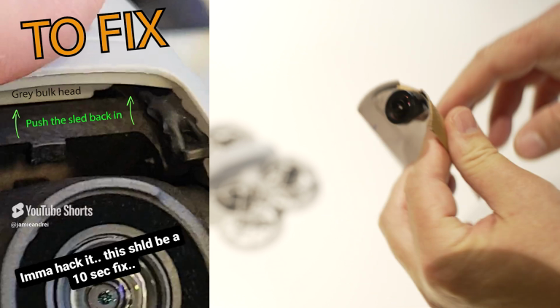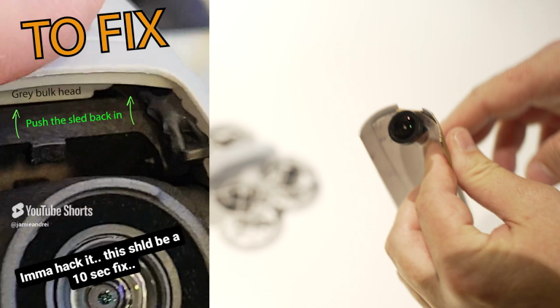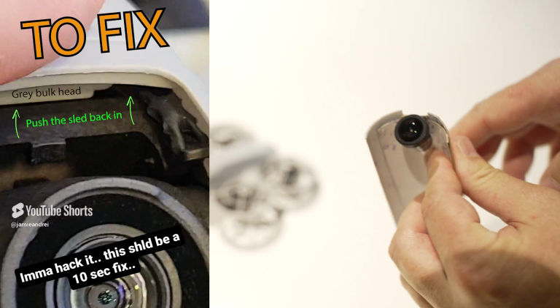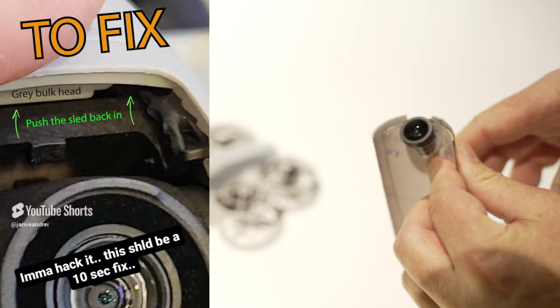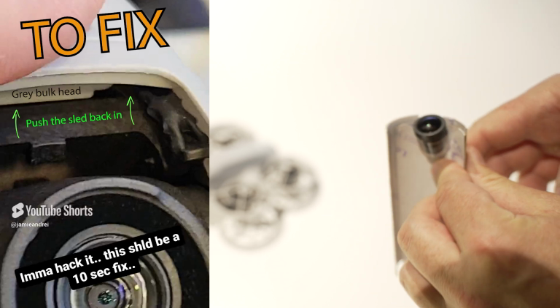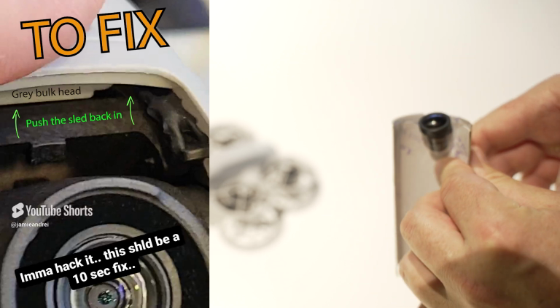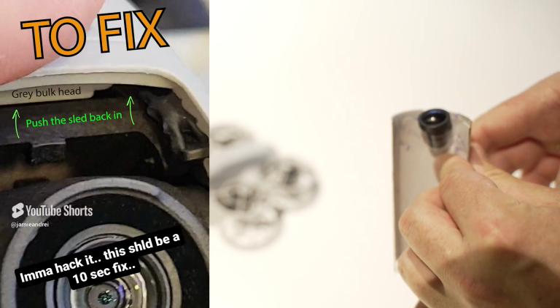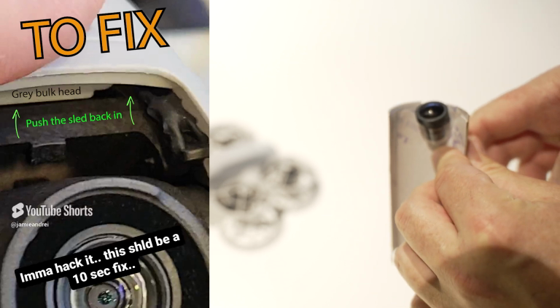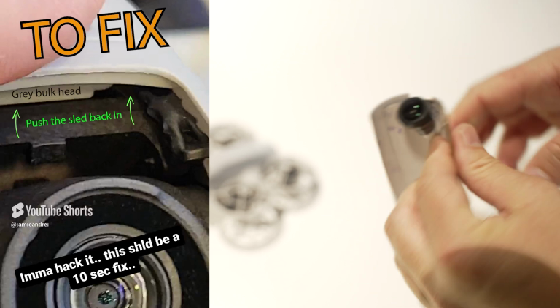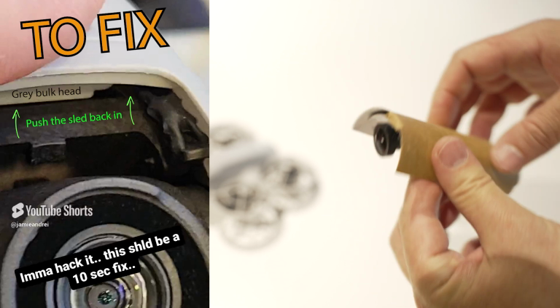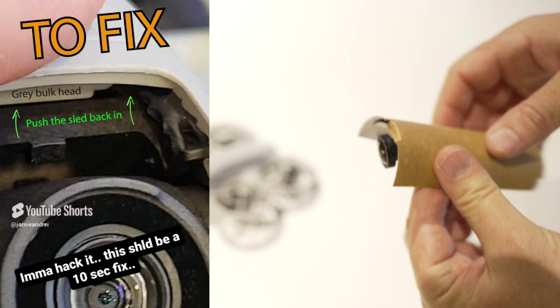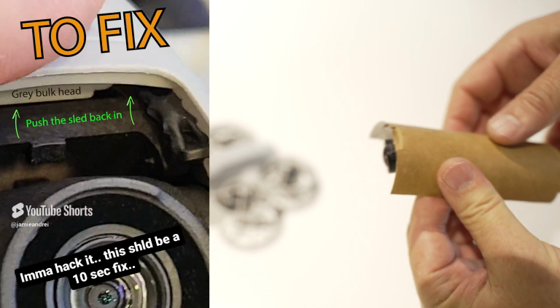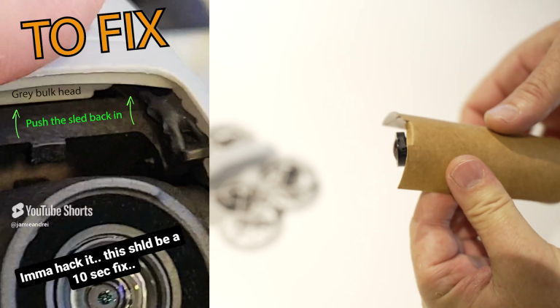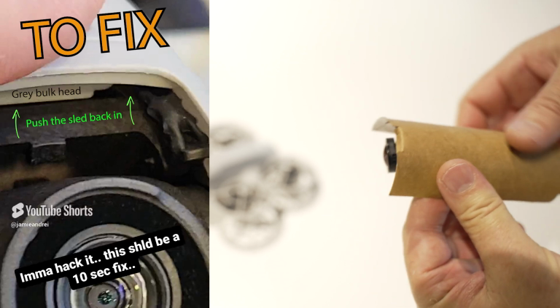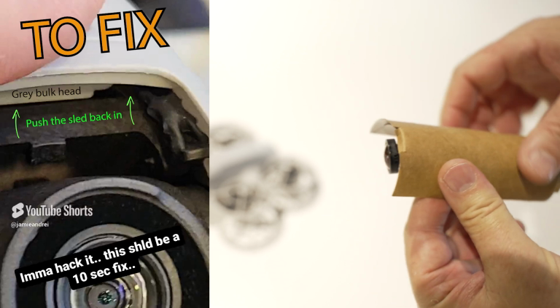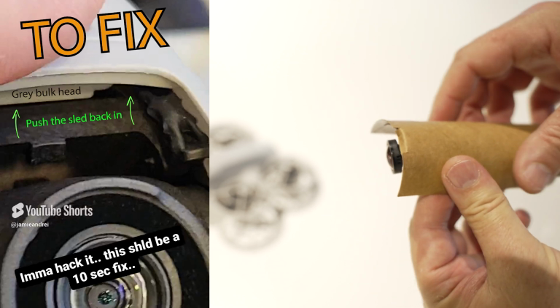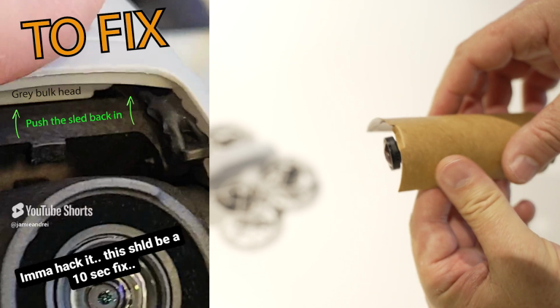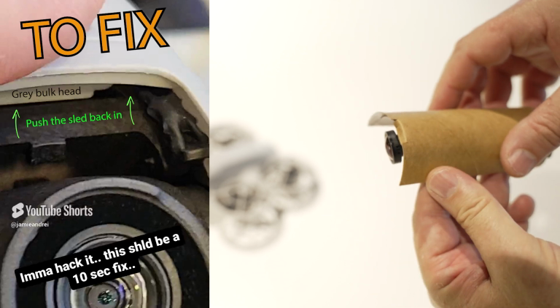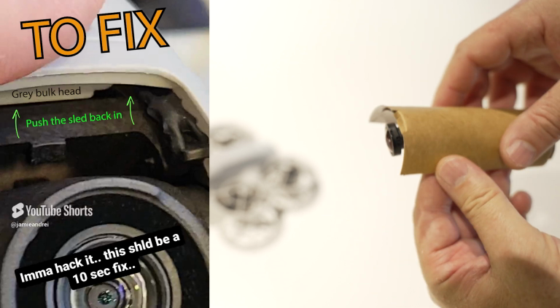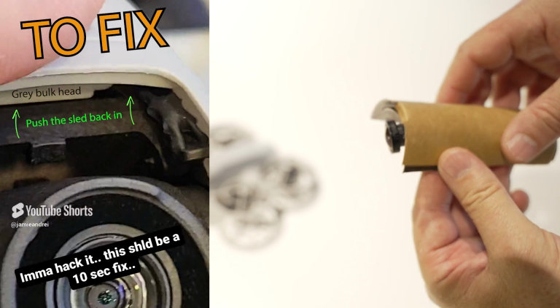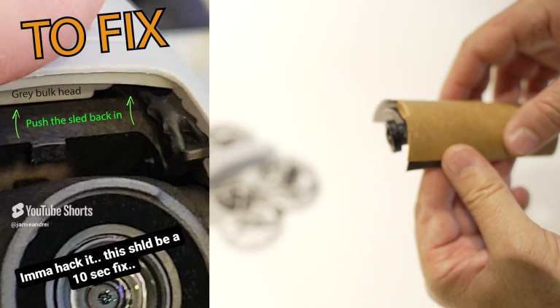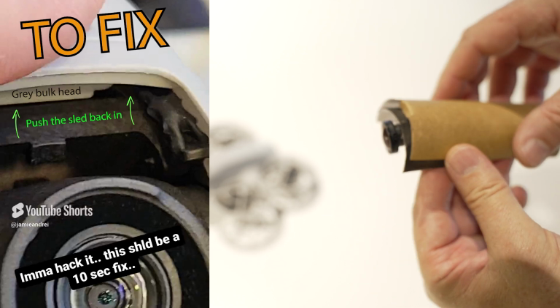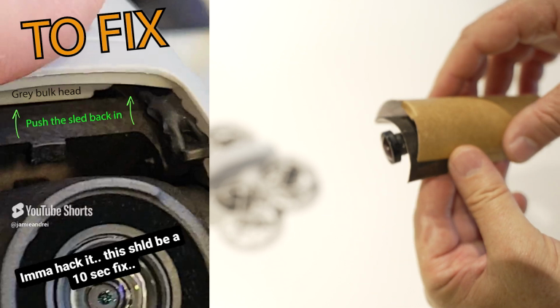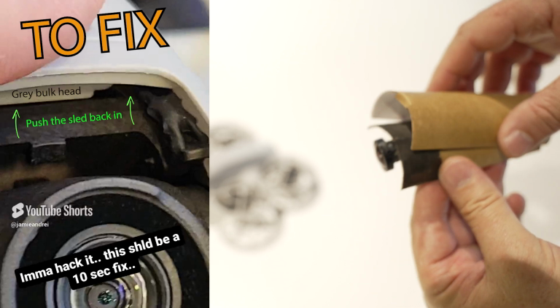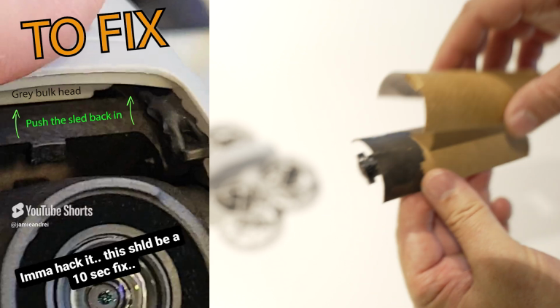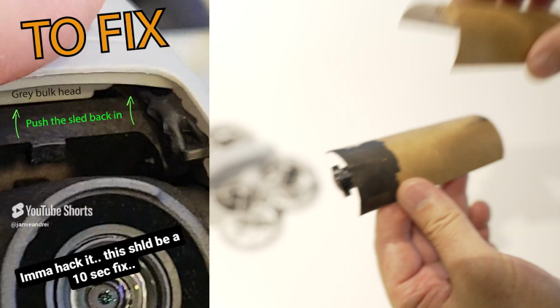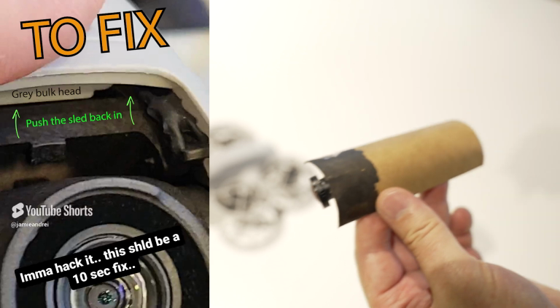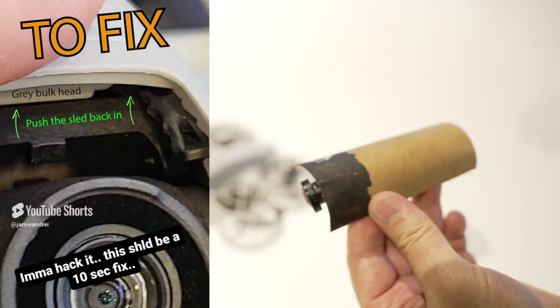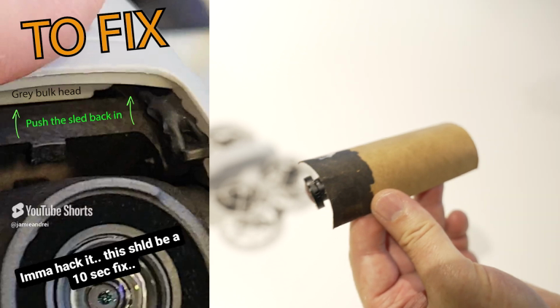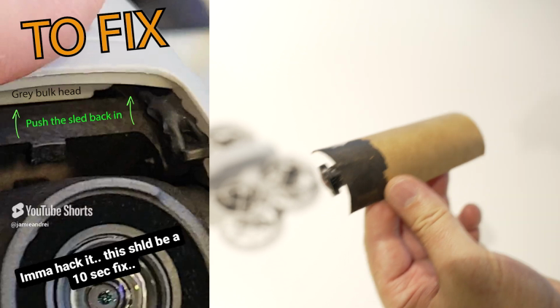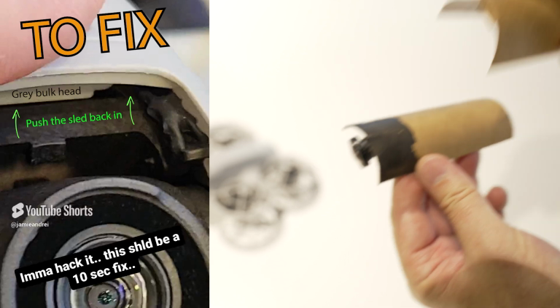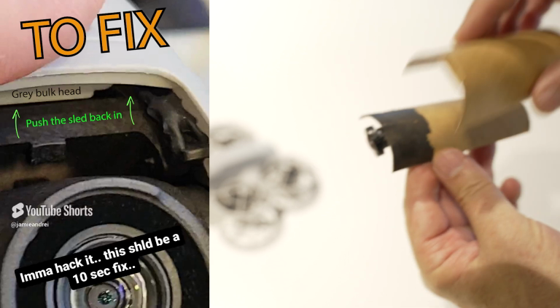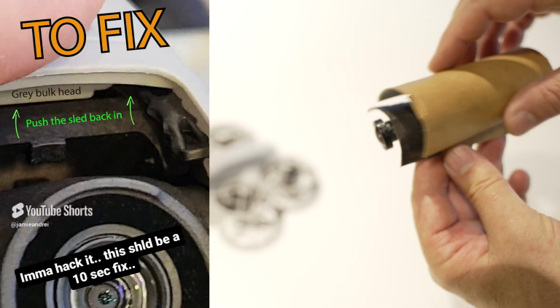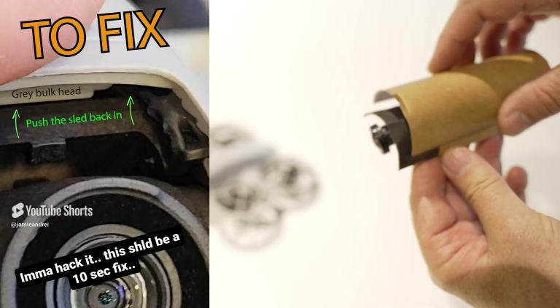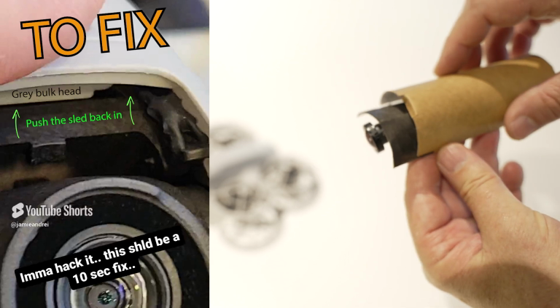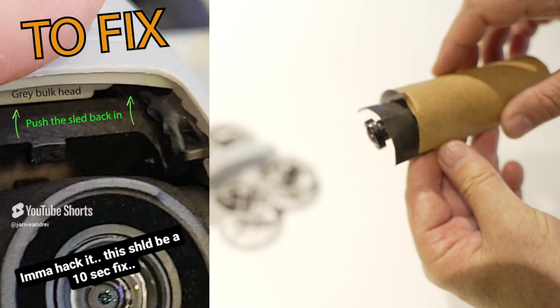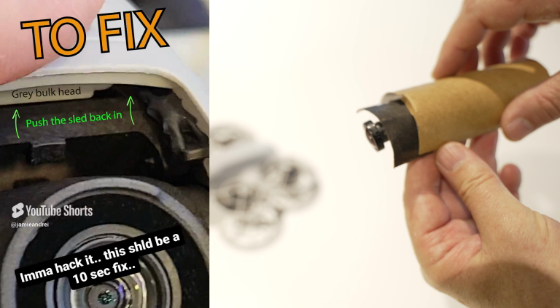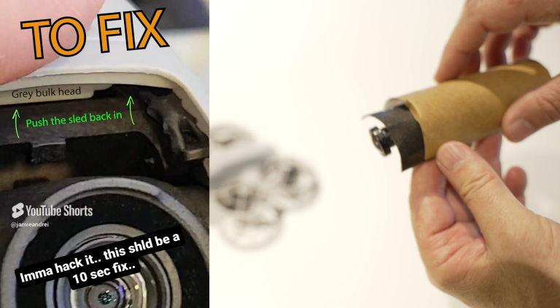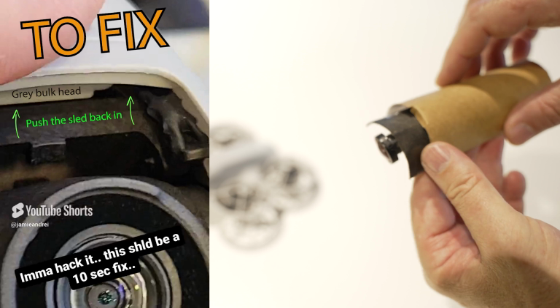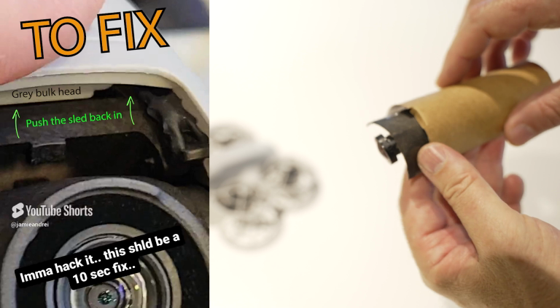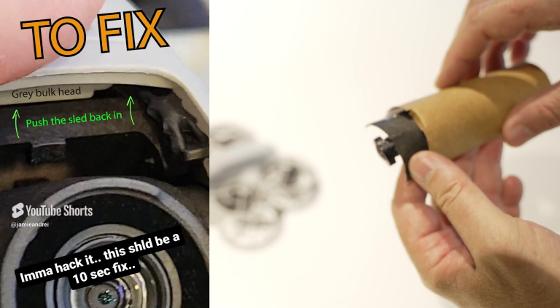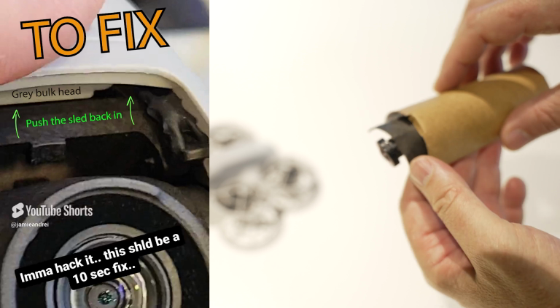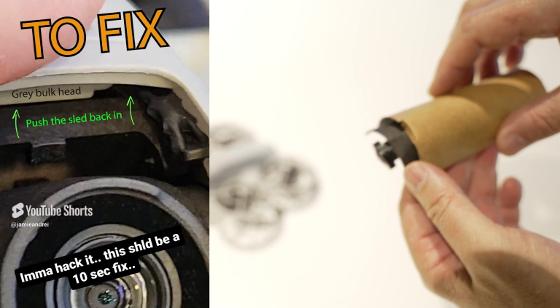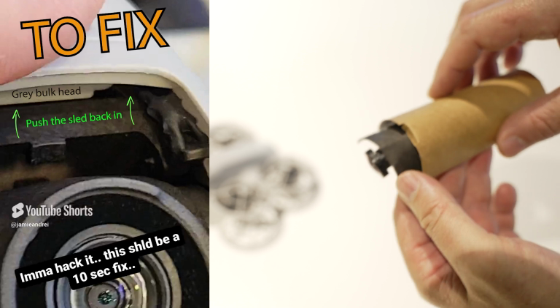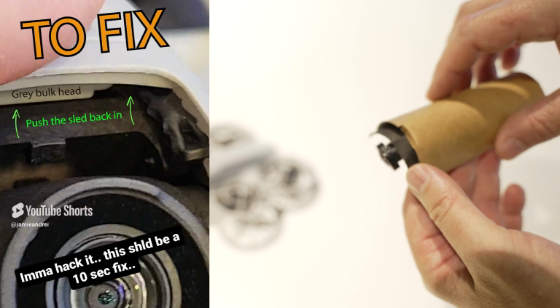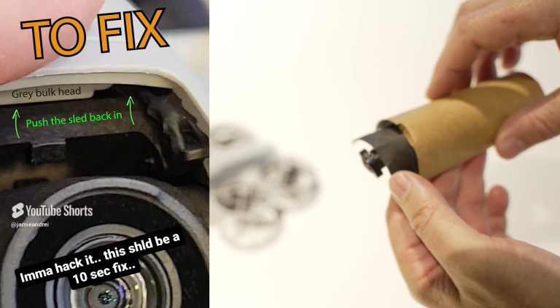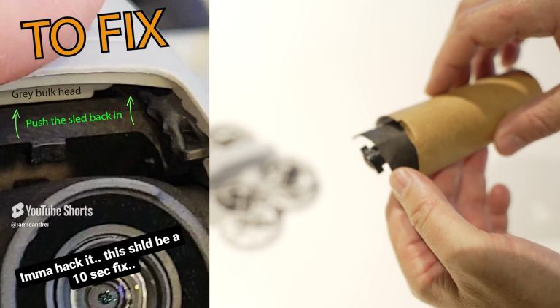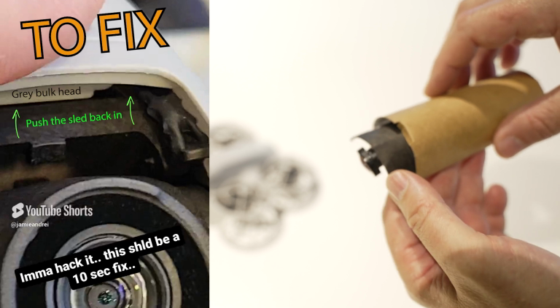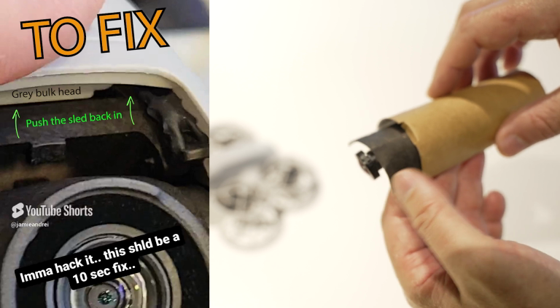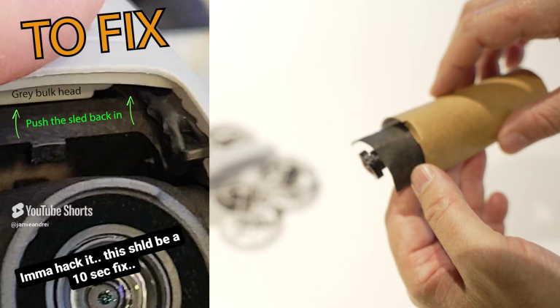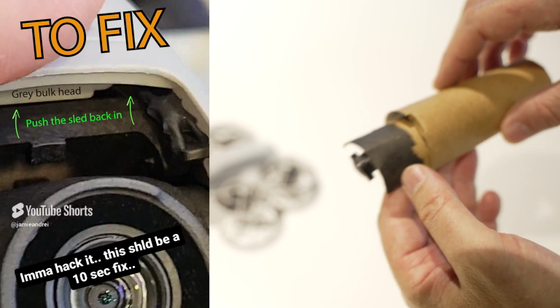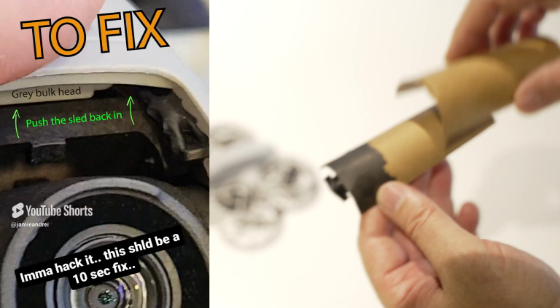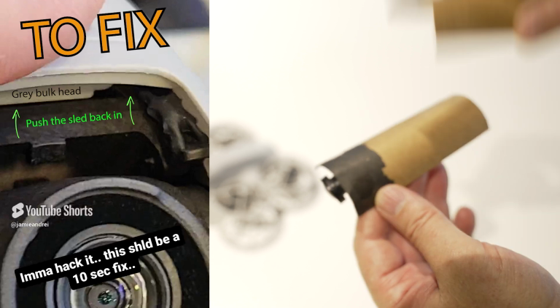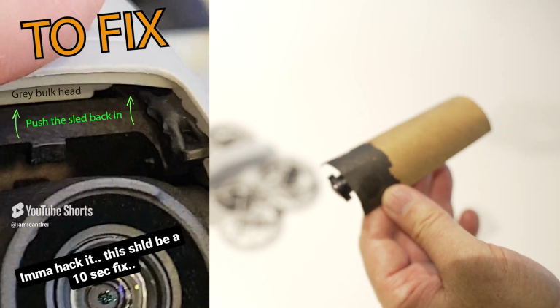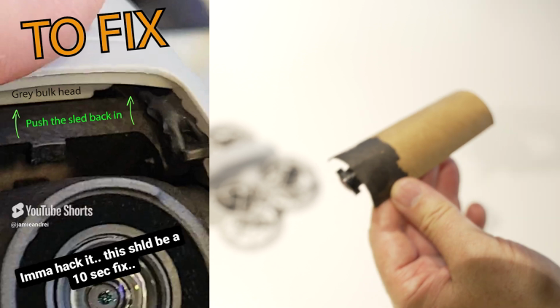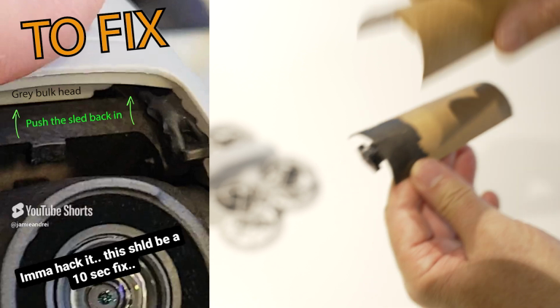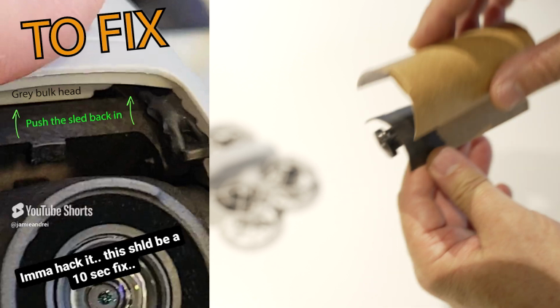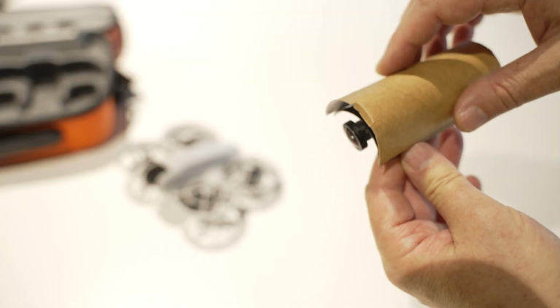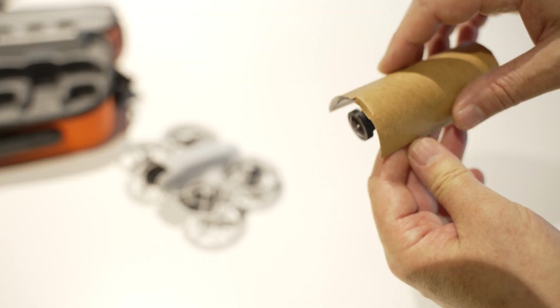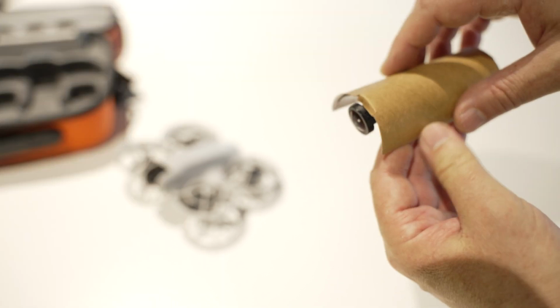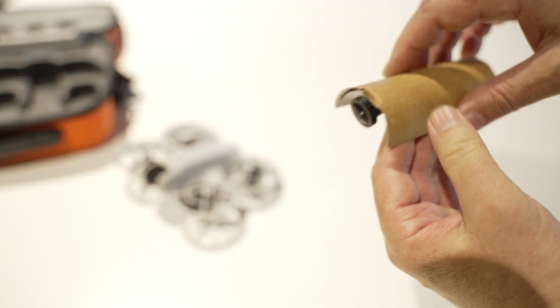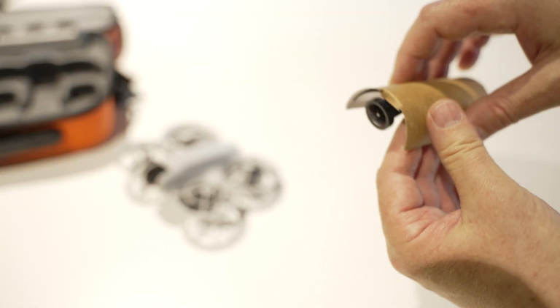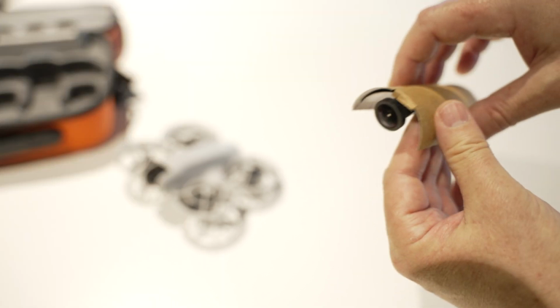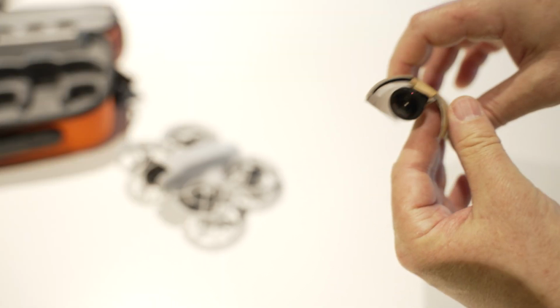So that's pretty much the fix. The gimbal is in two parts — there's a sled and there's an exoskeleton.